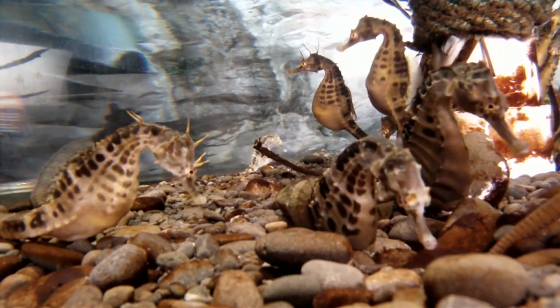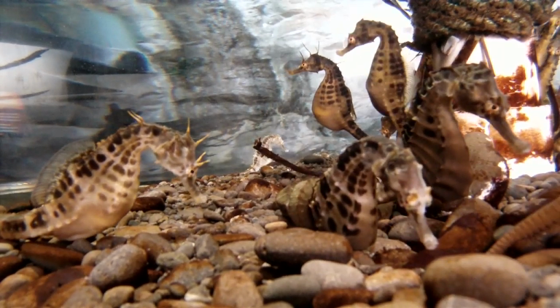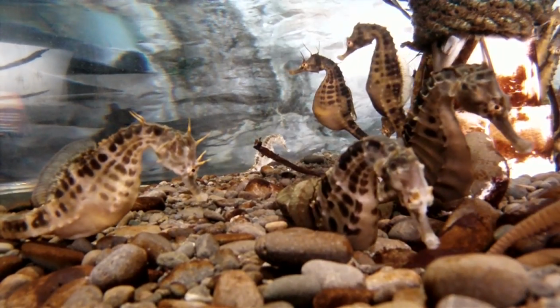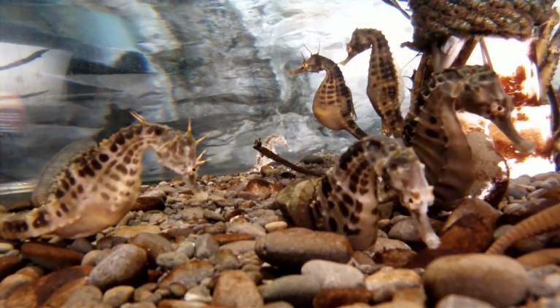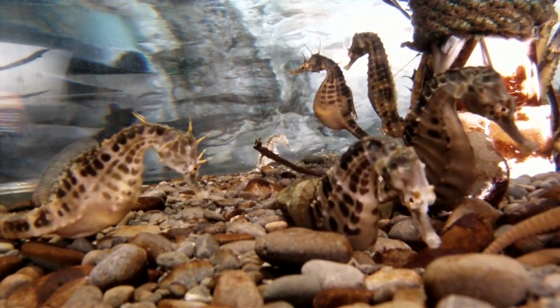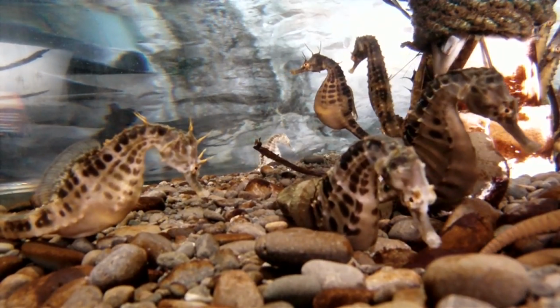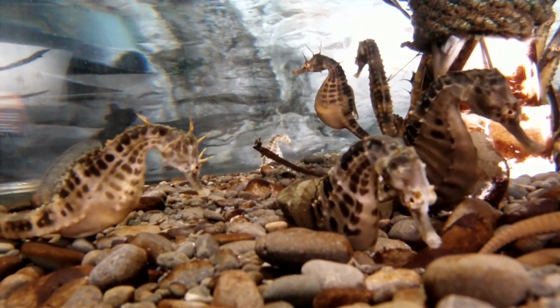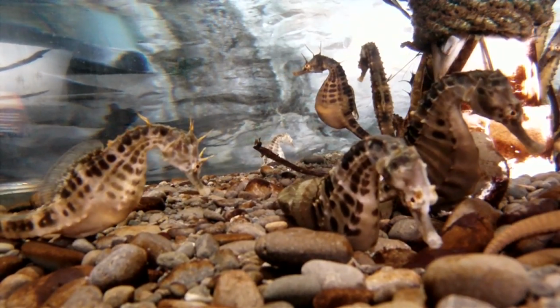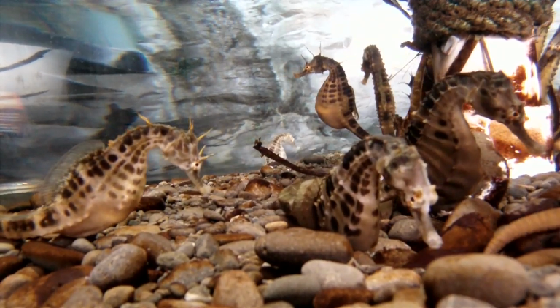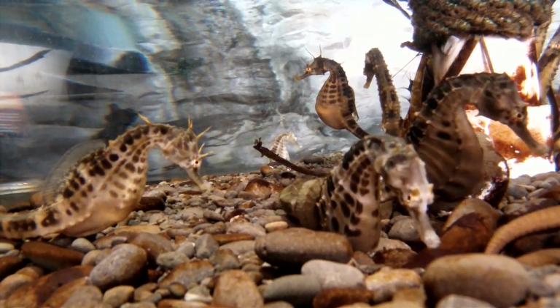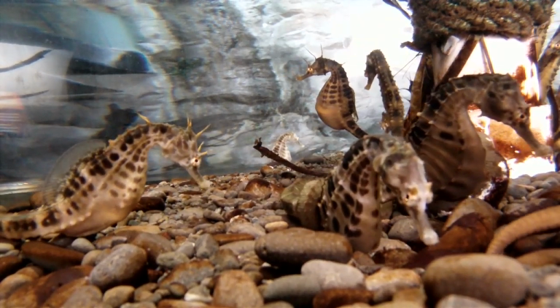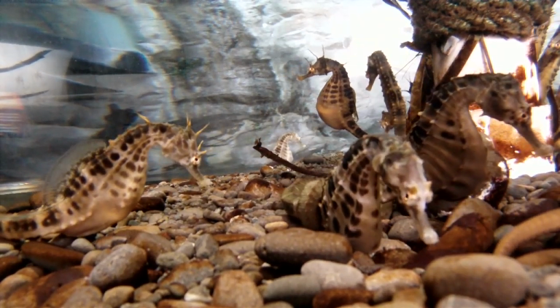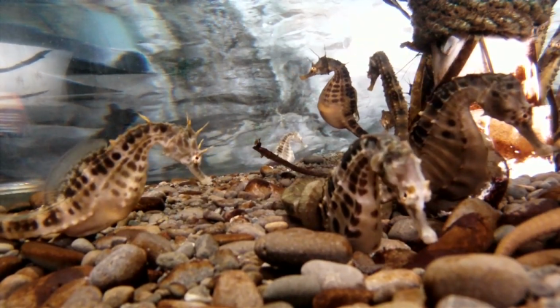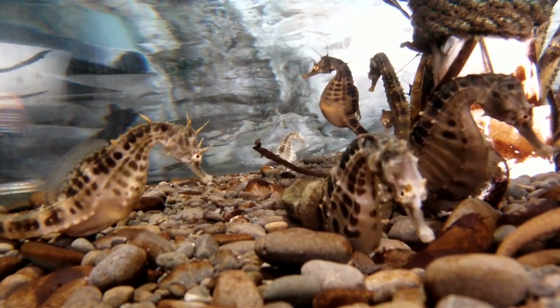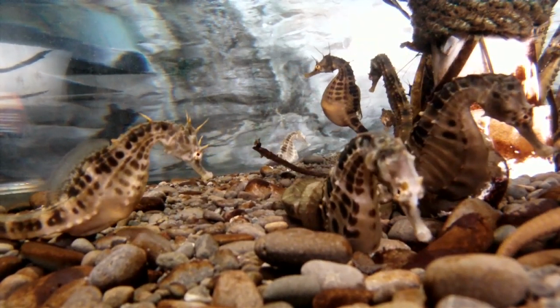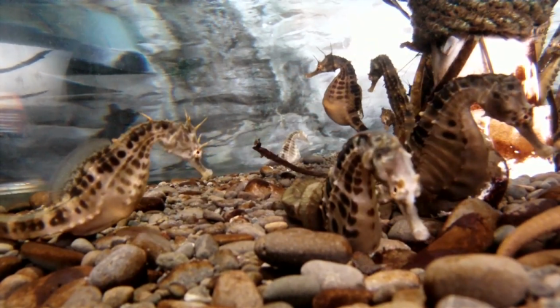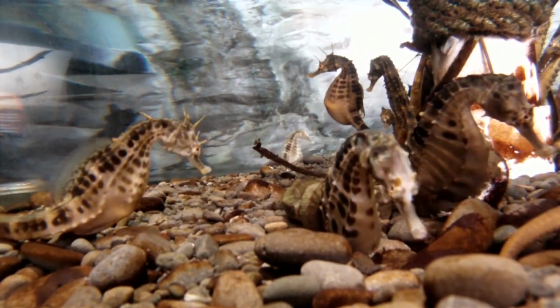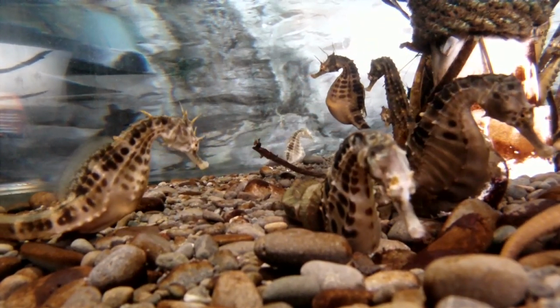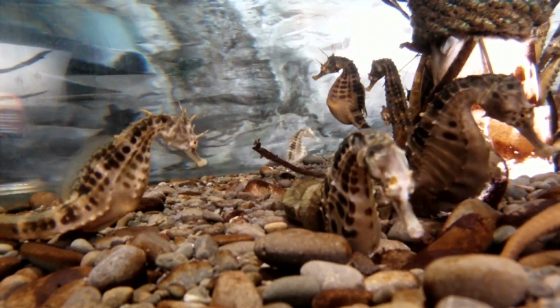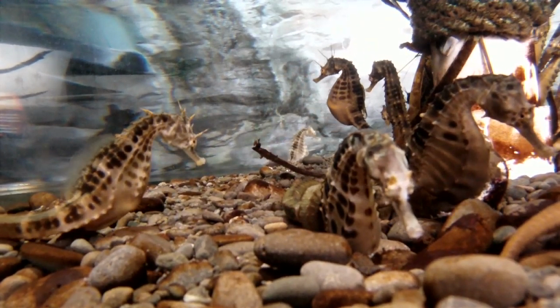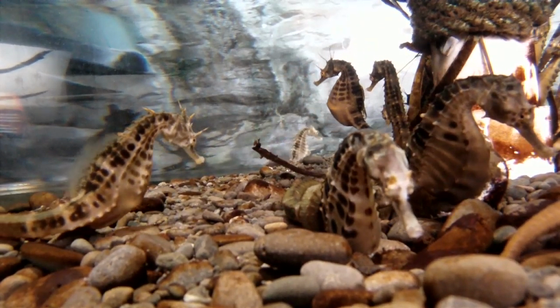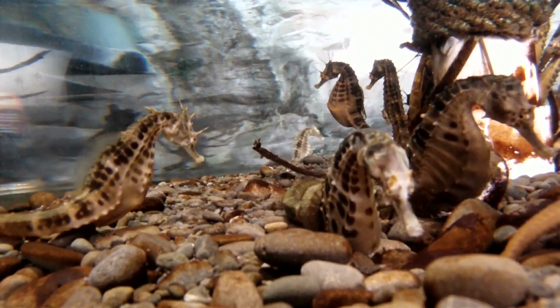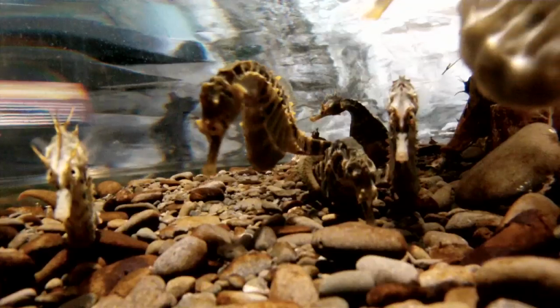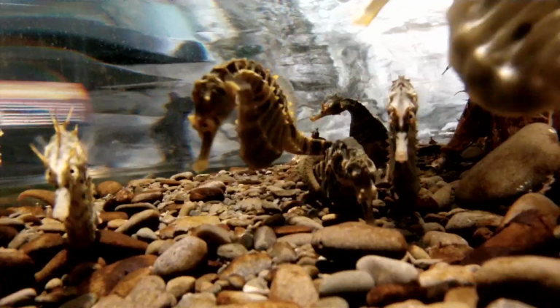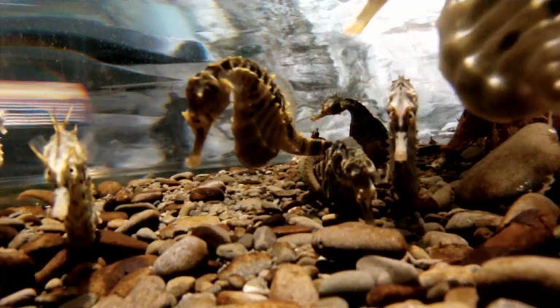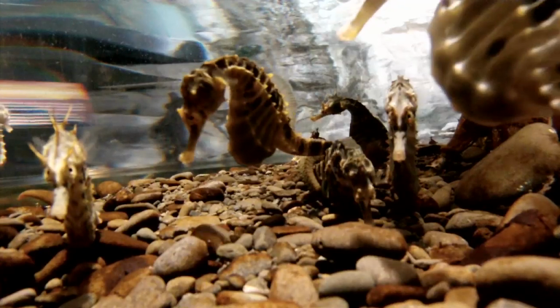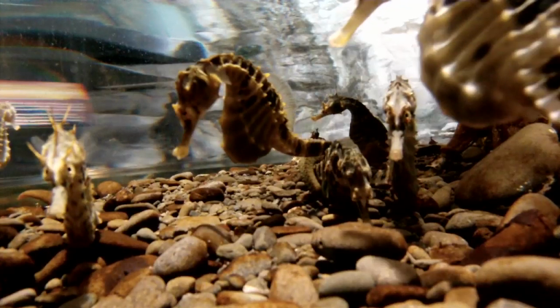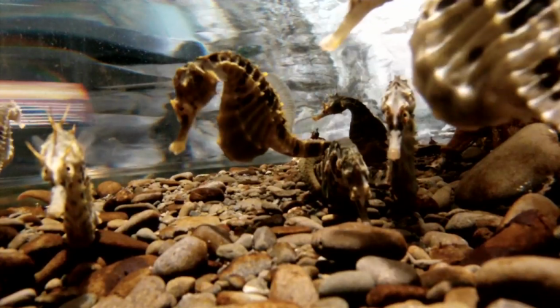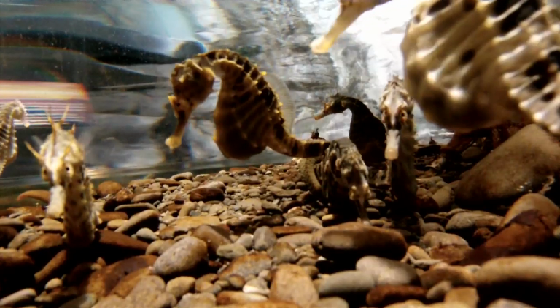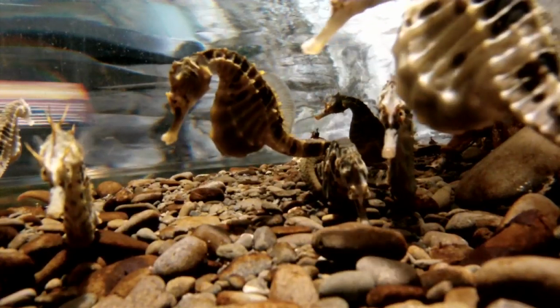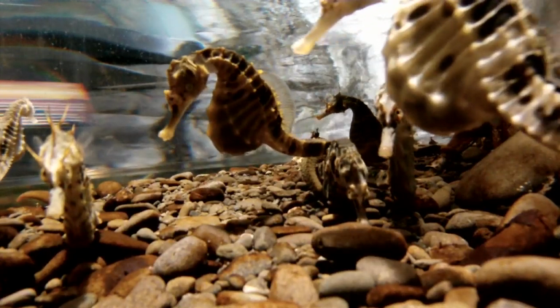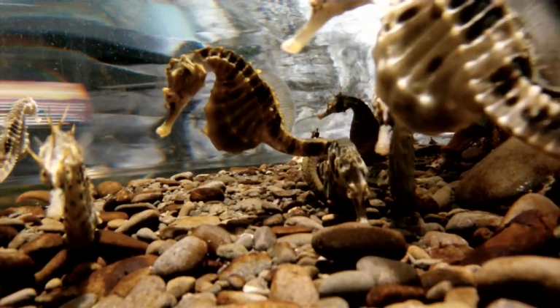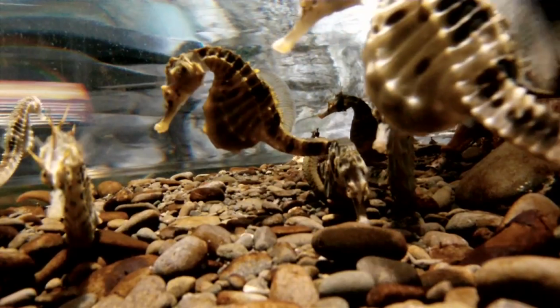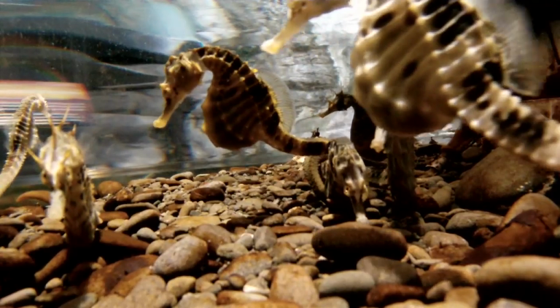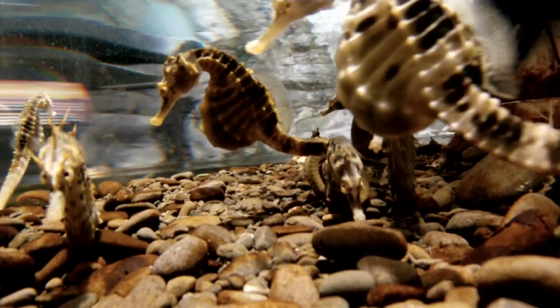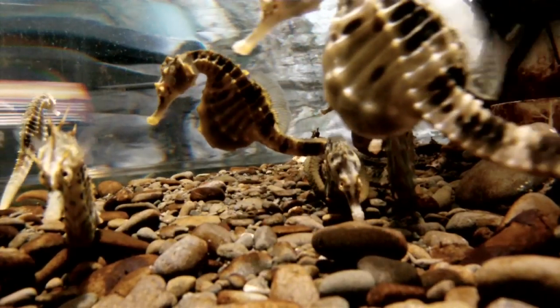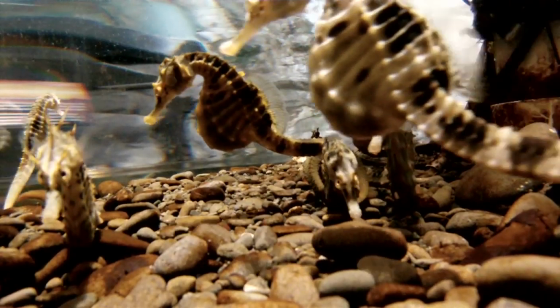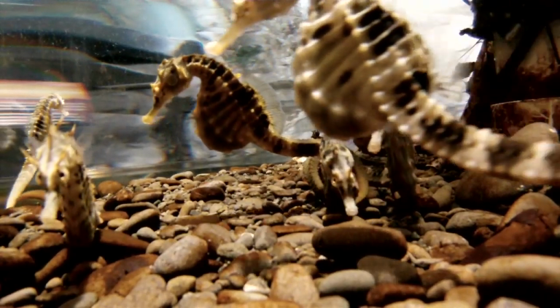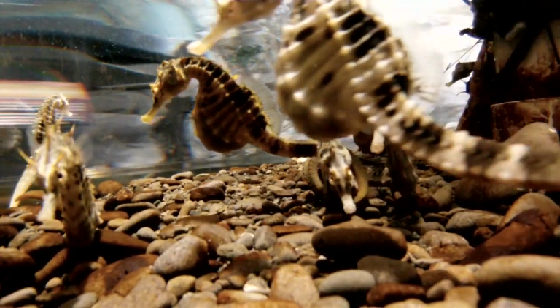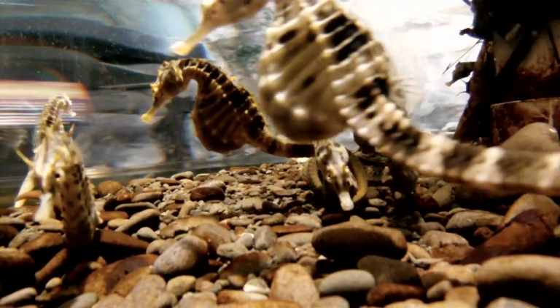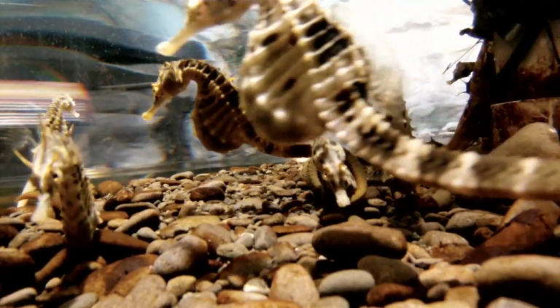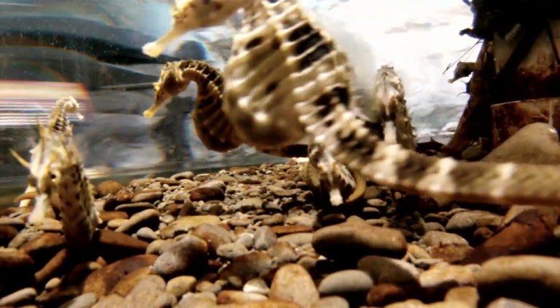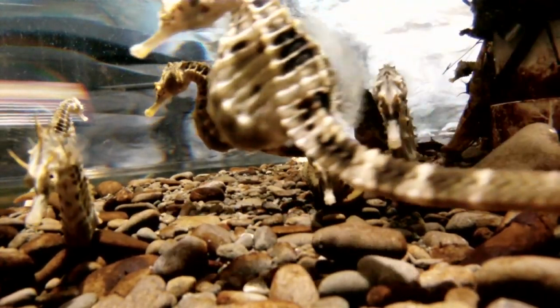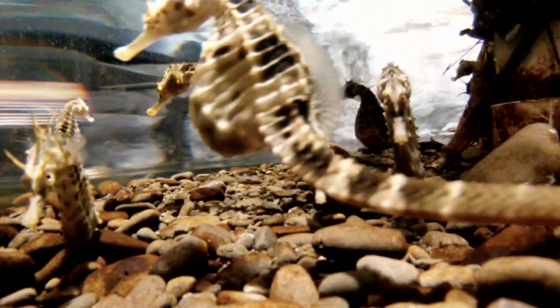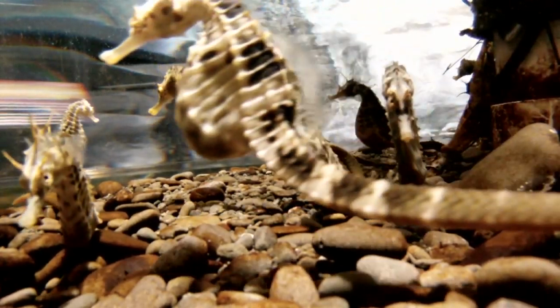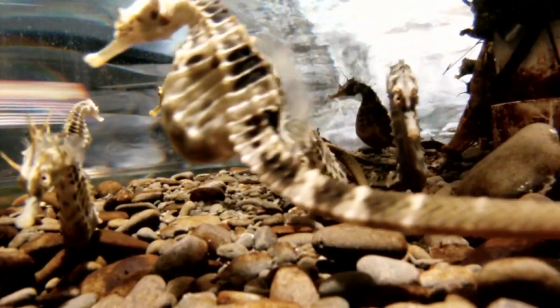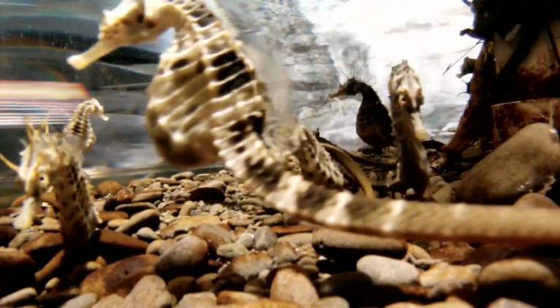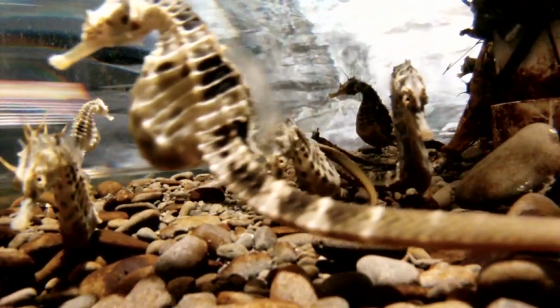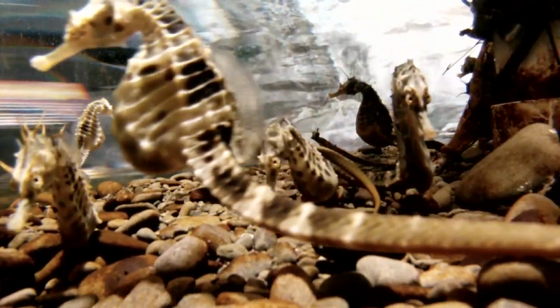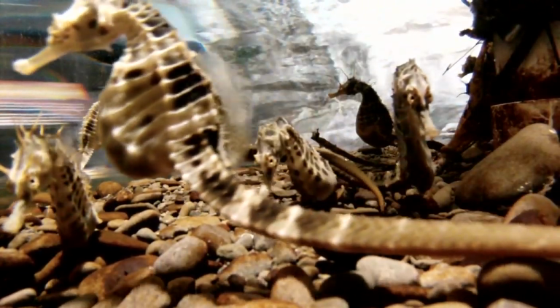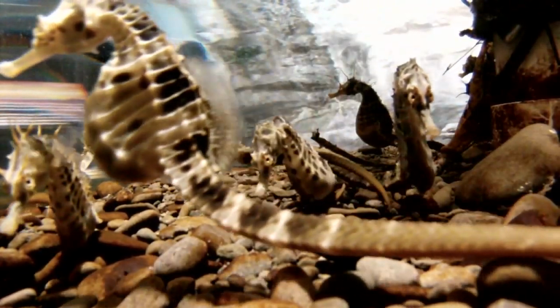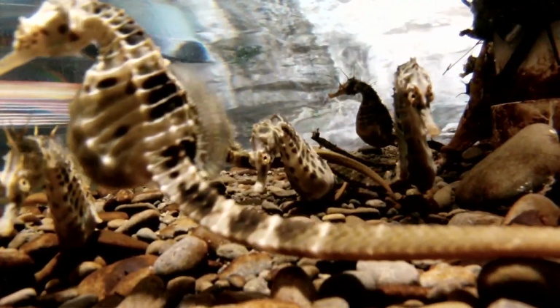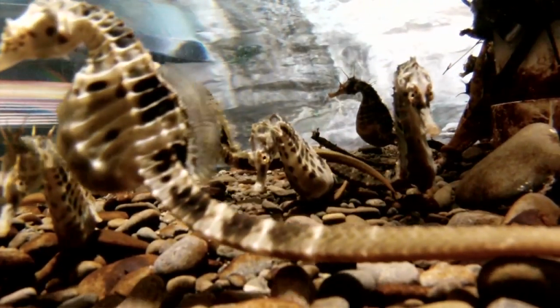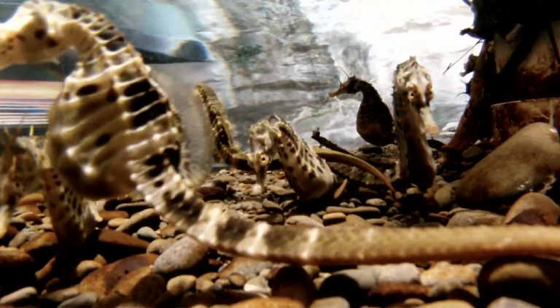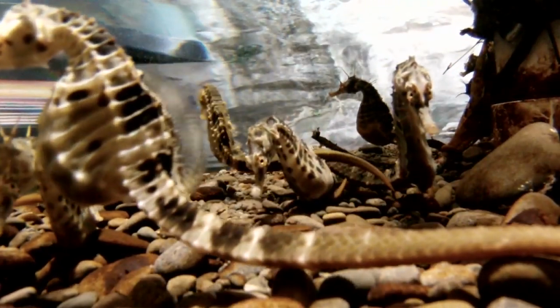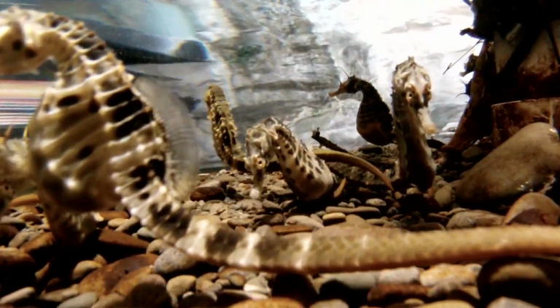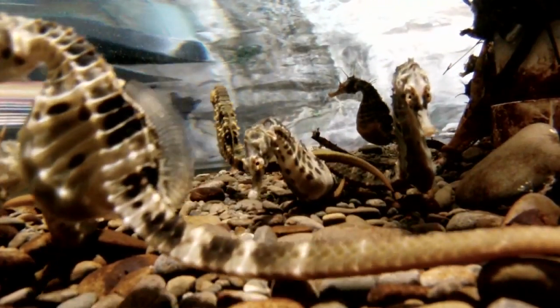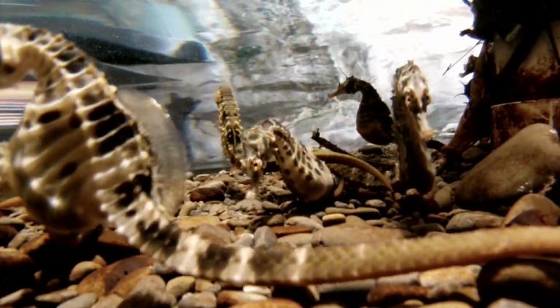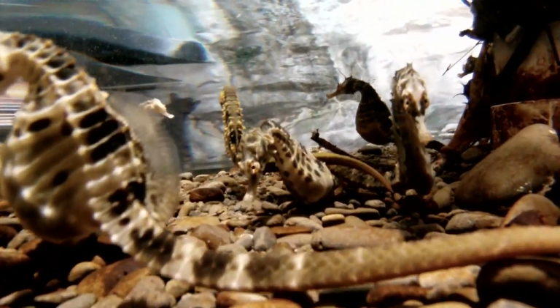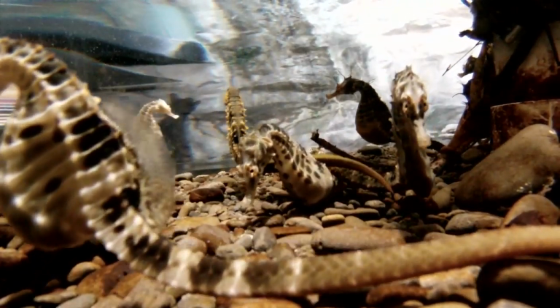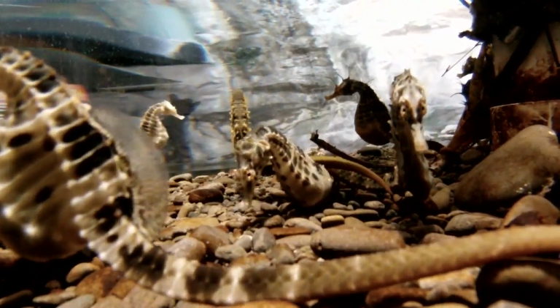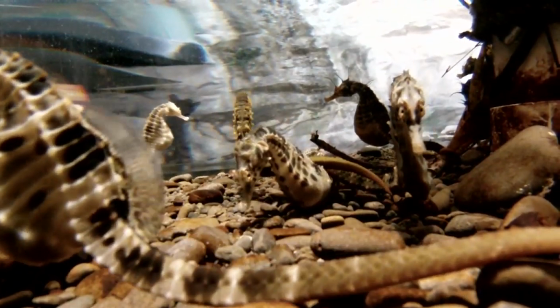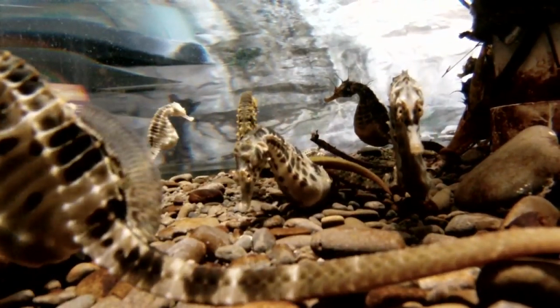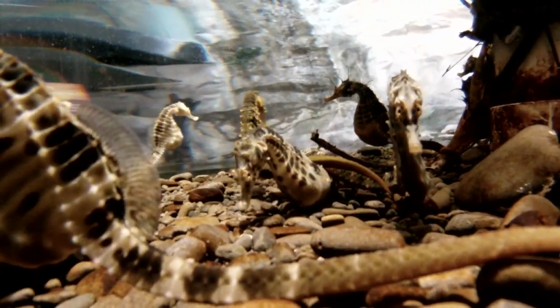Seahorses are found all around the coast of New Zealand, from Northland right at the tip of New Zealand down to Stewart Island in the deep south.